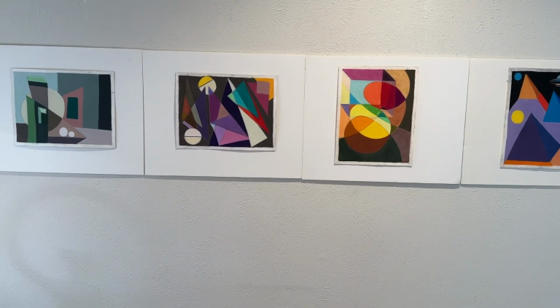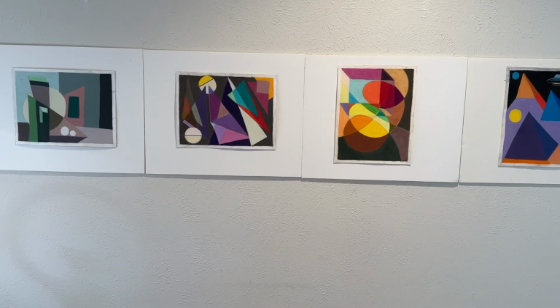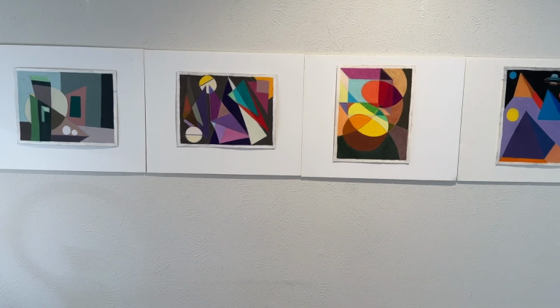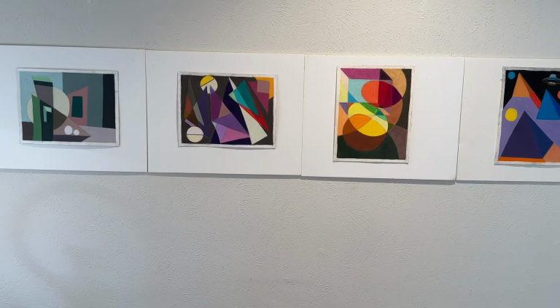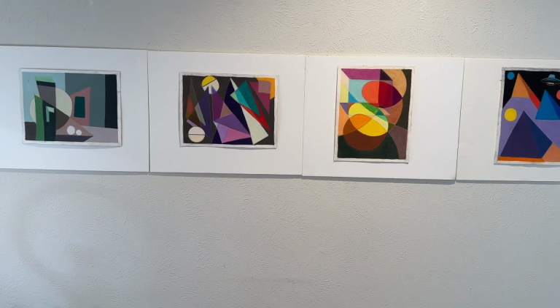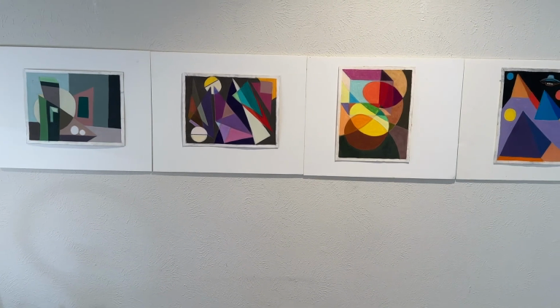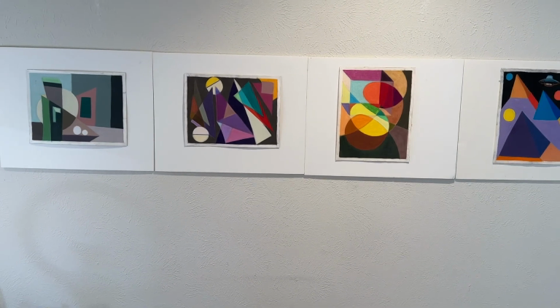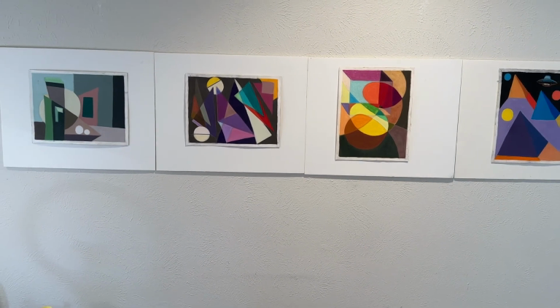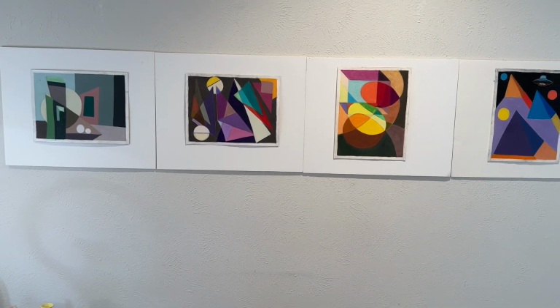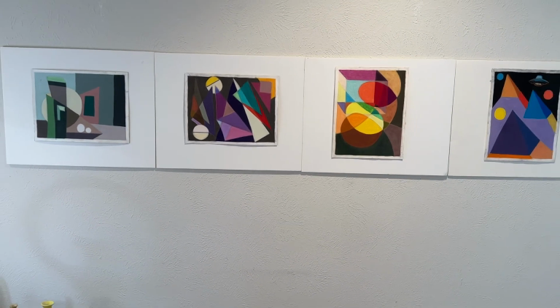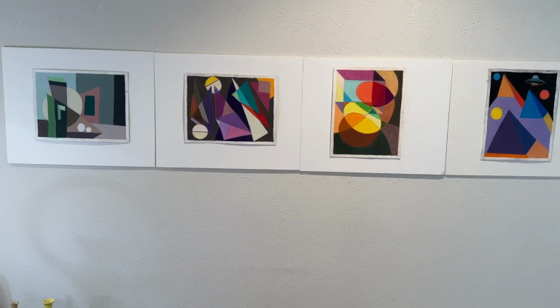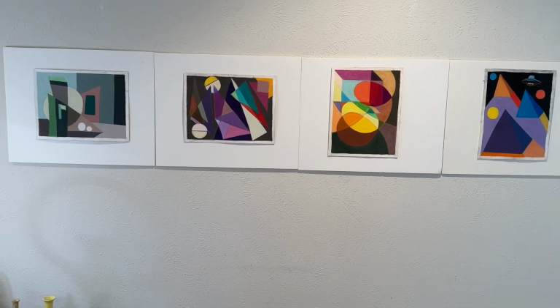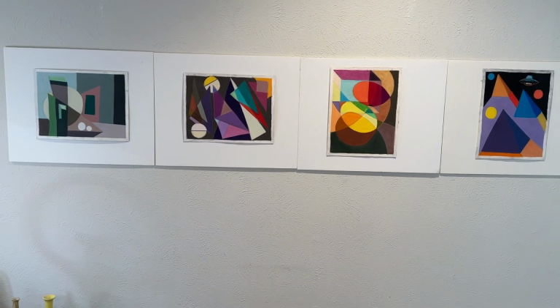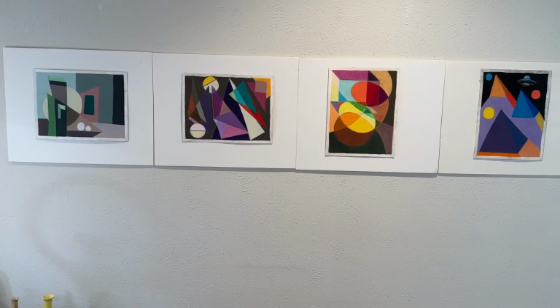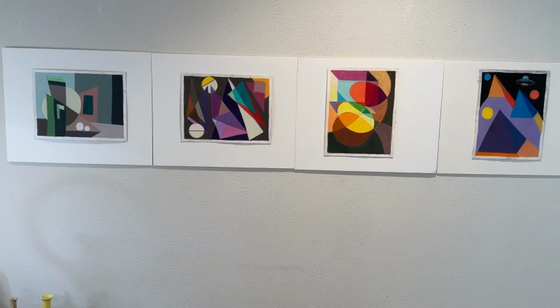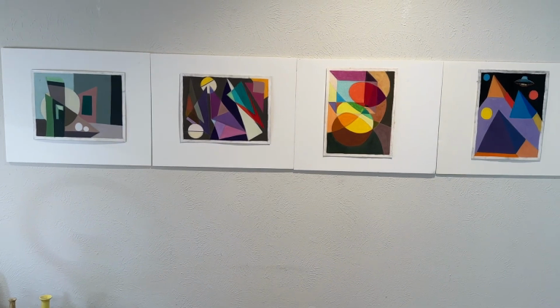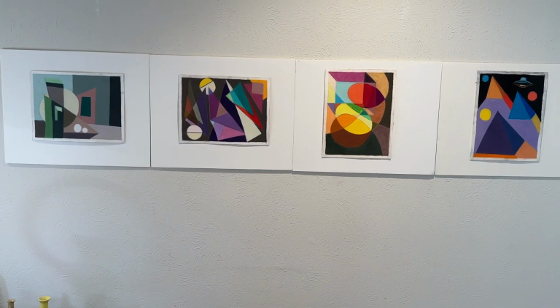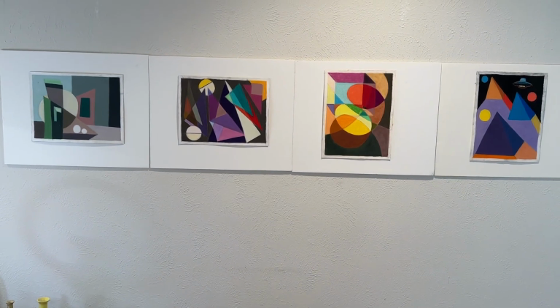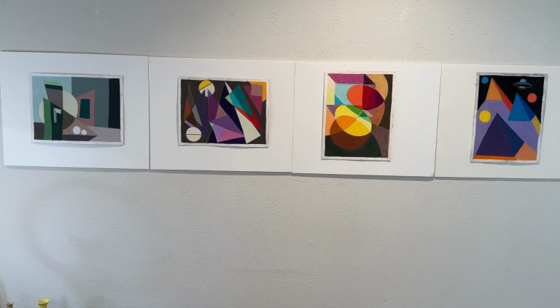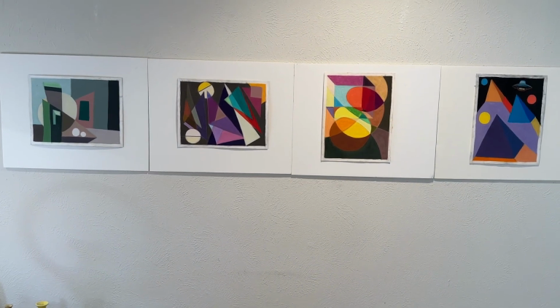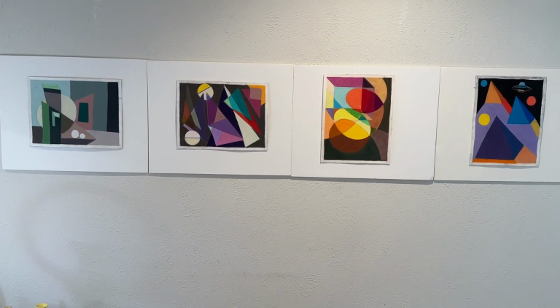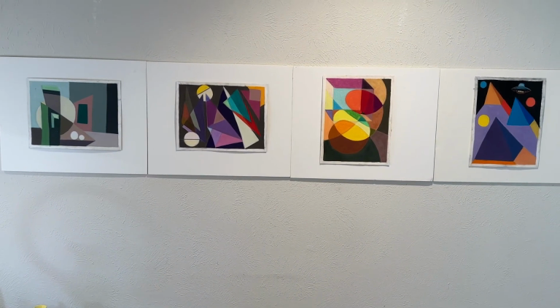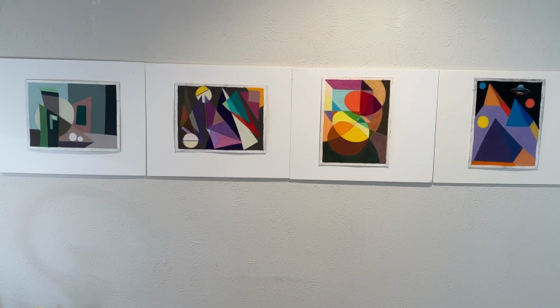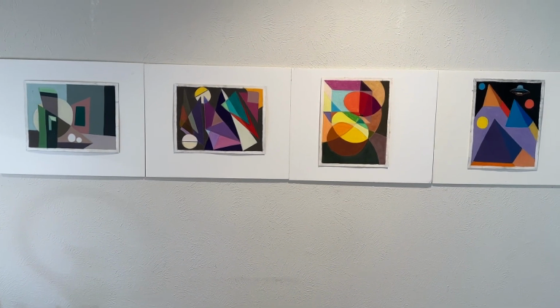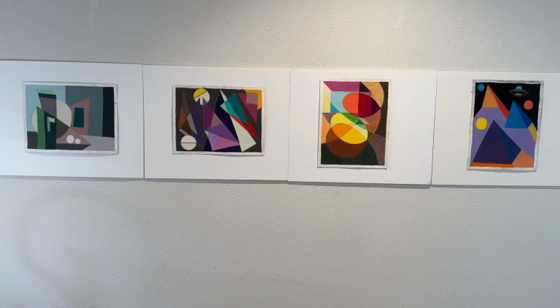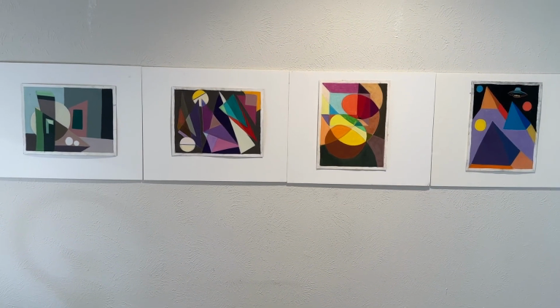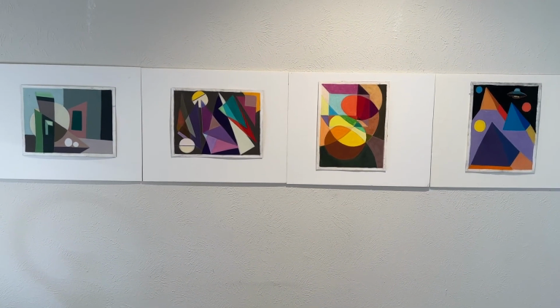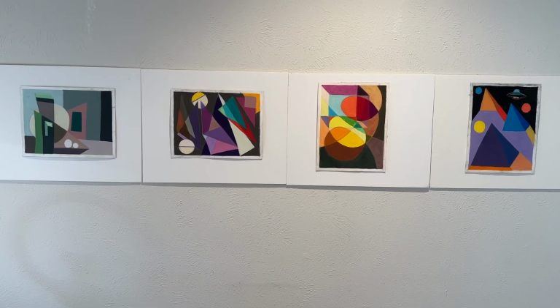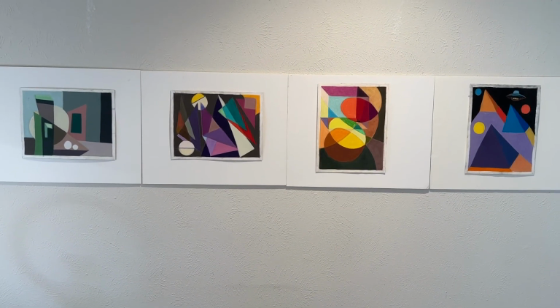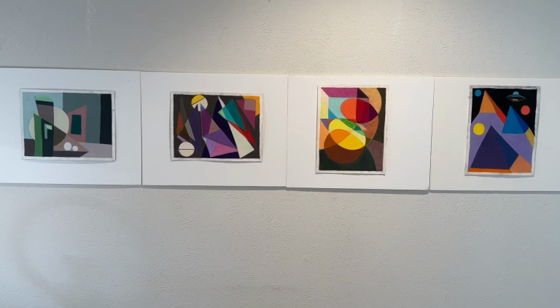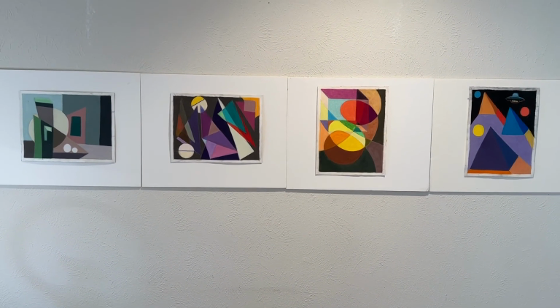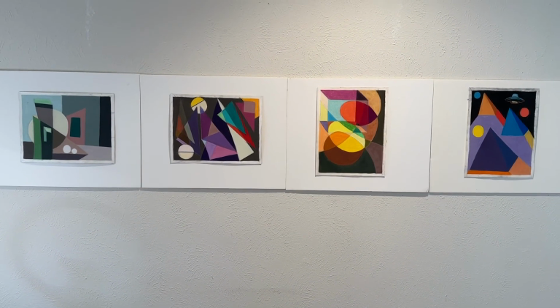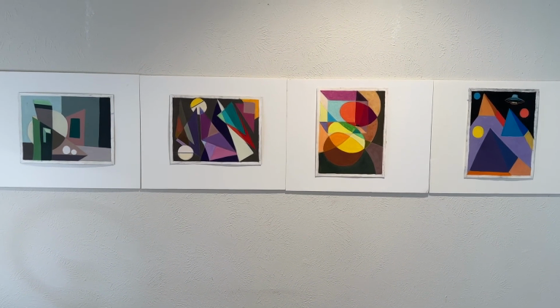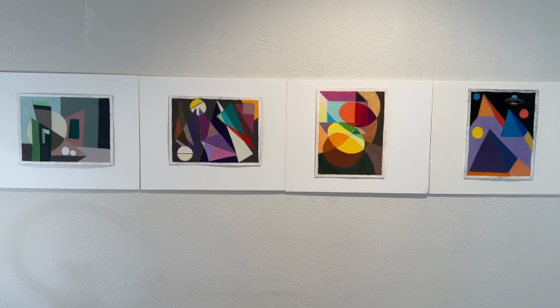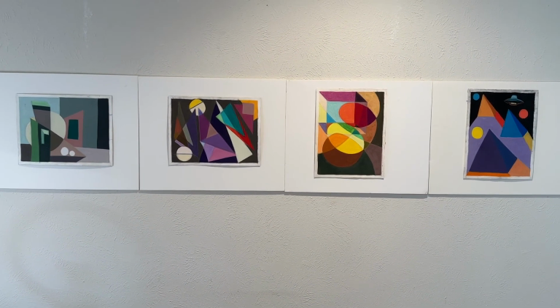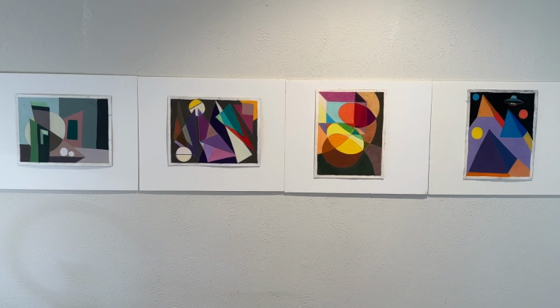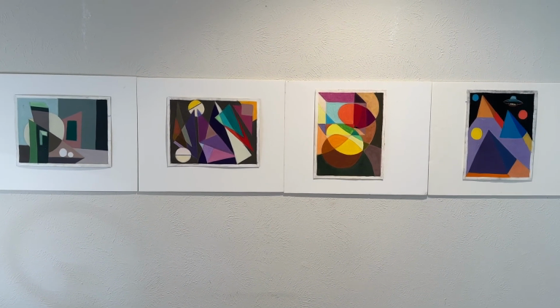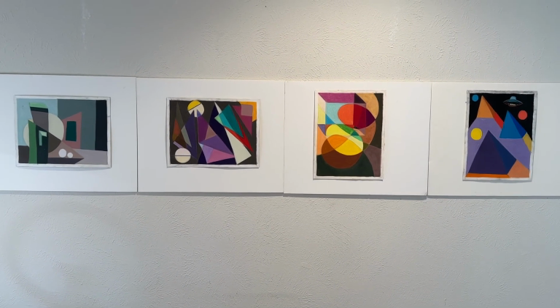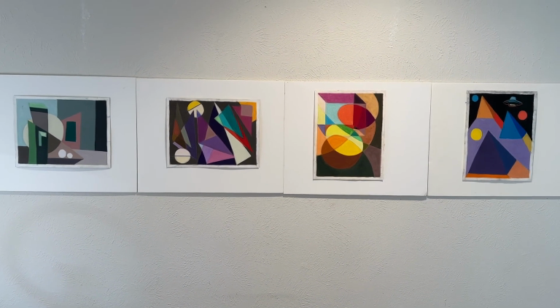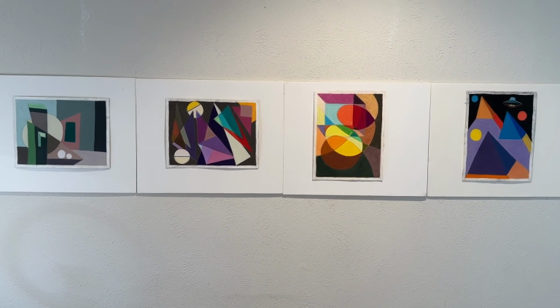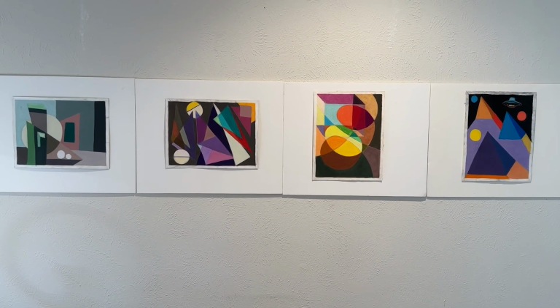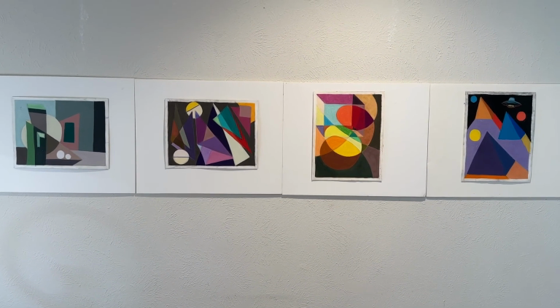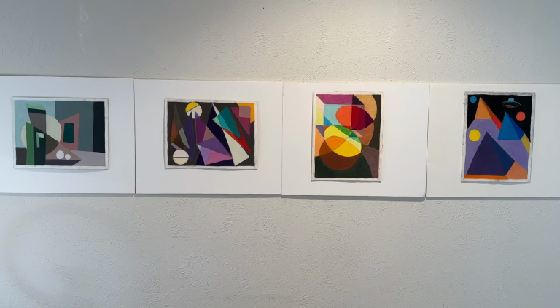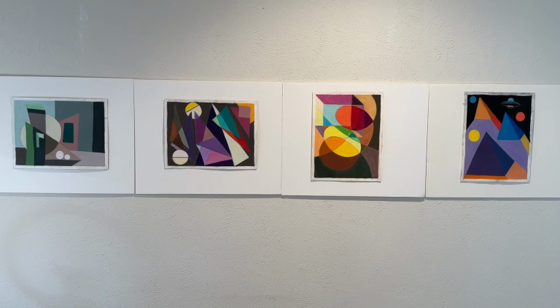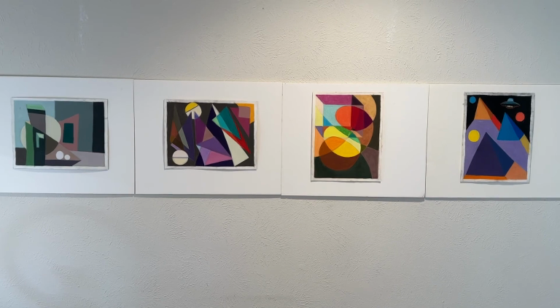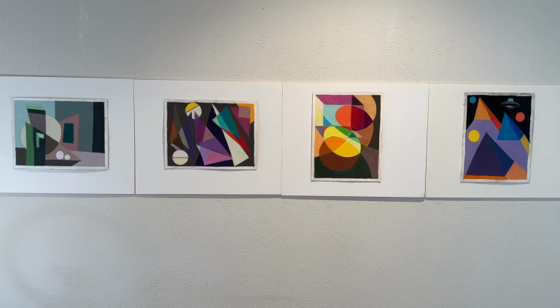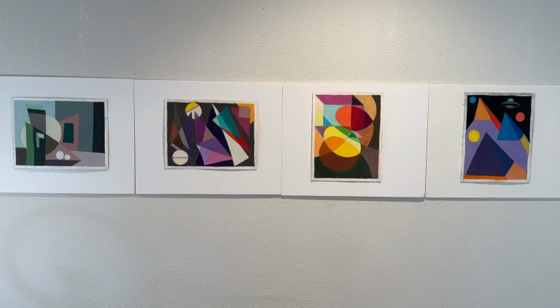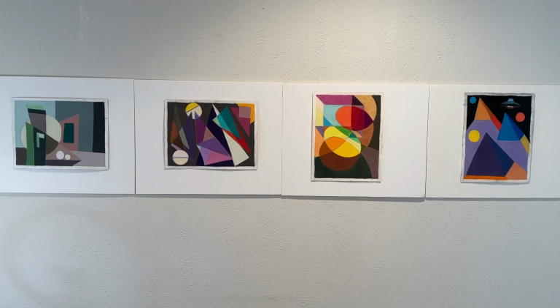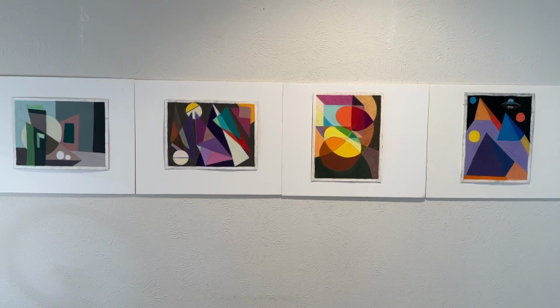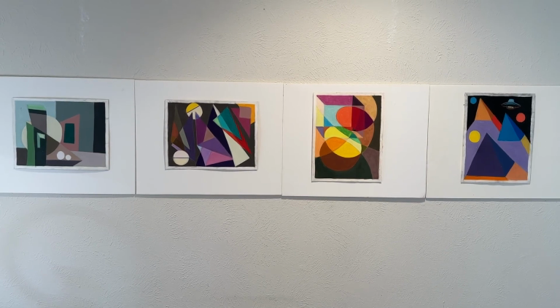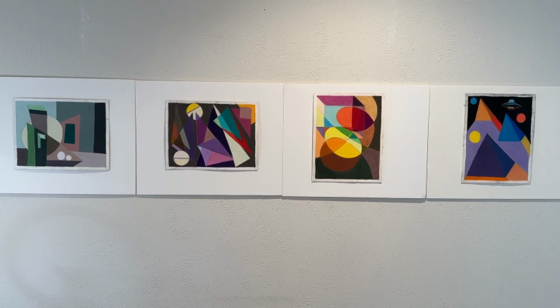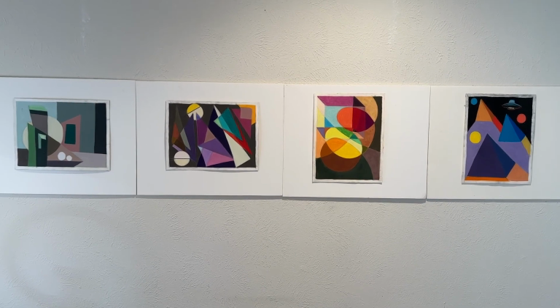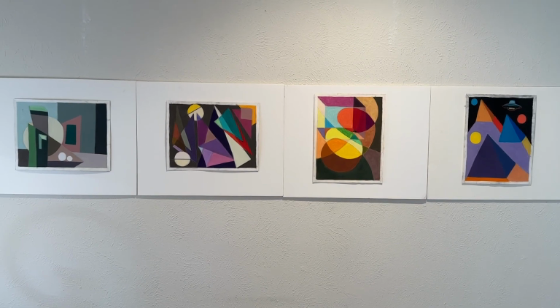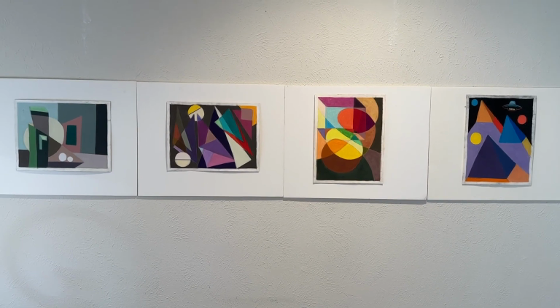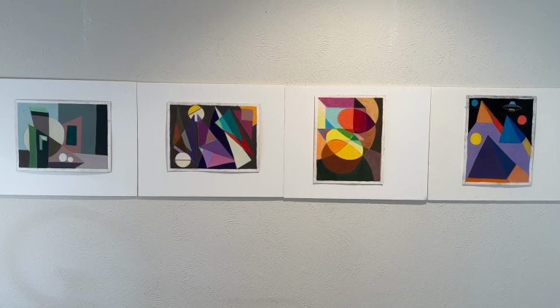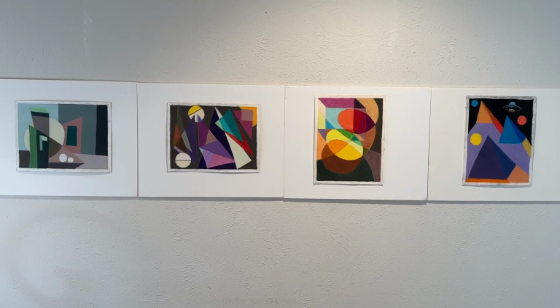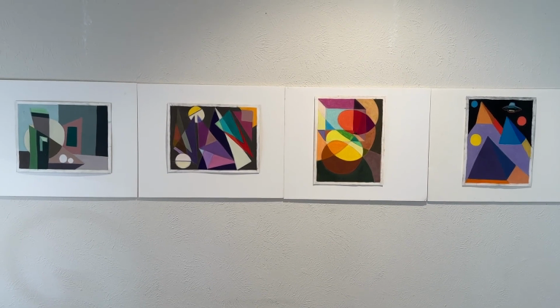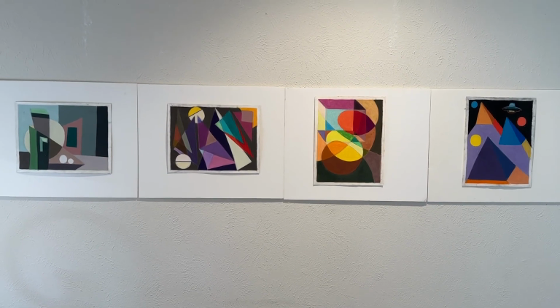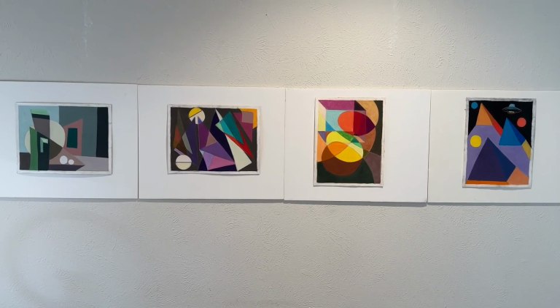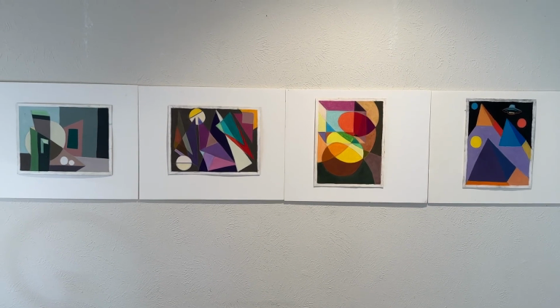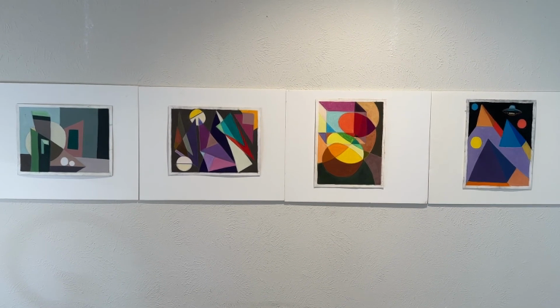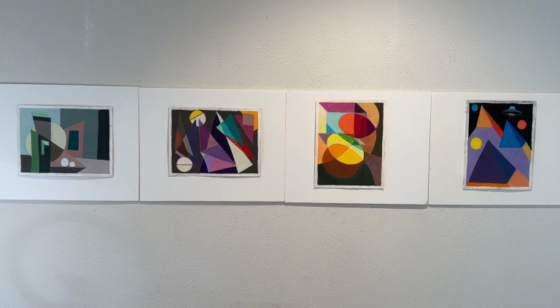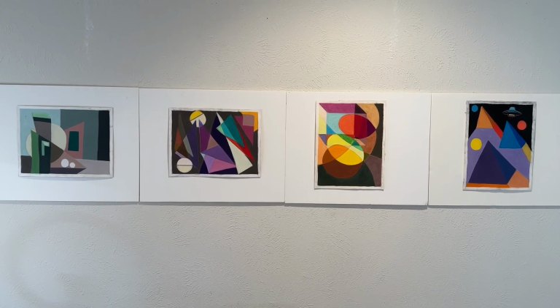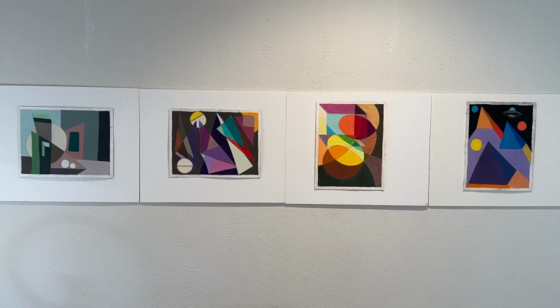That's all for today. Check out my website at artbysuecobb.net. Bye for now.